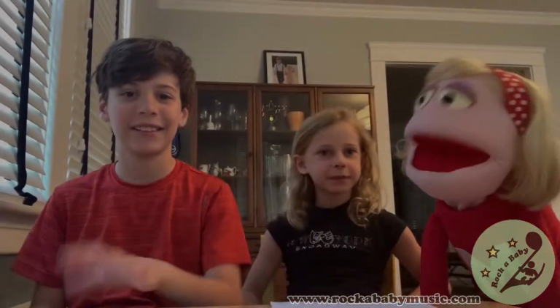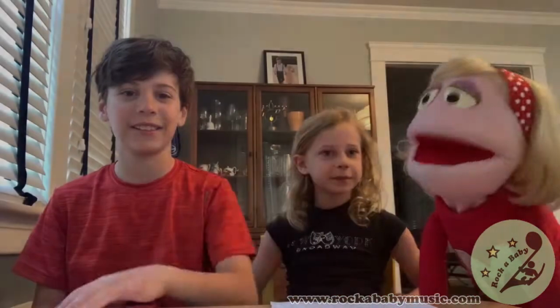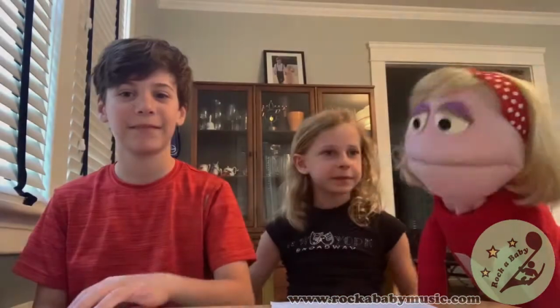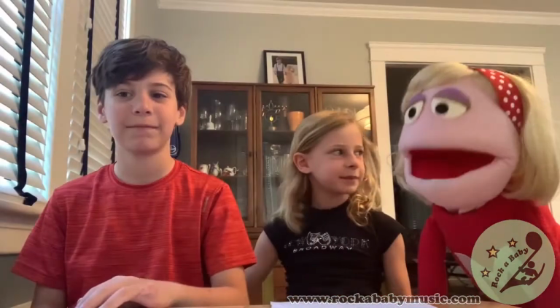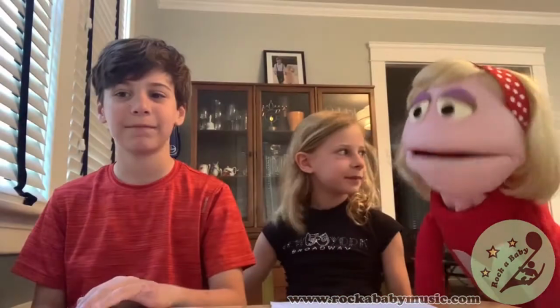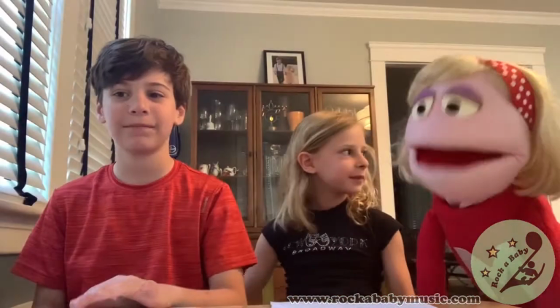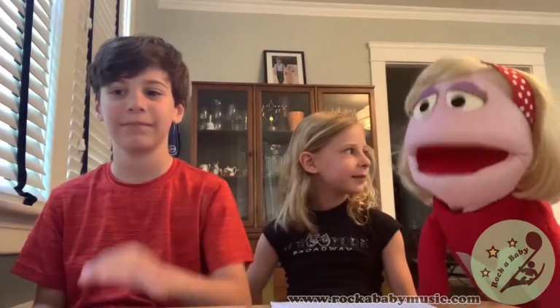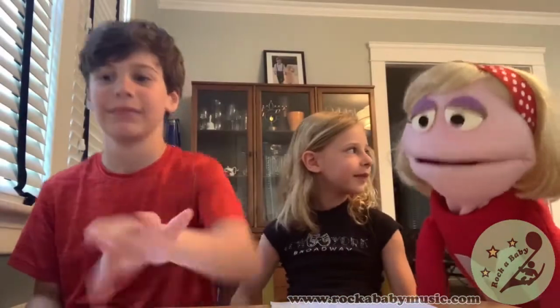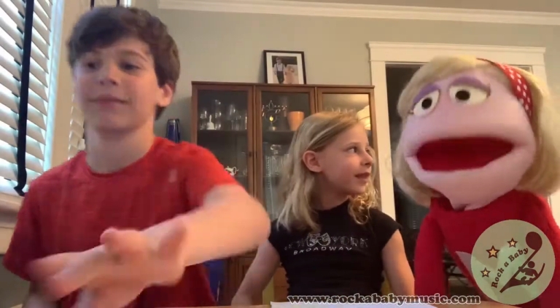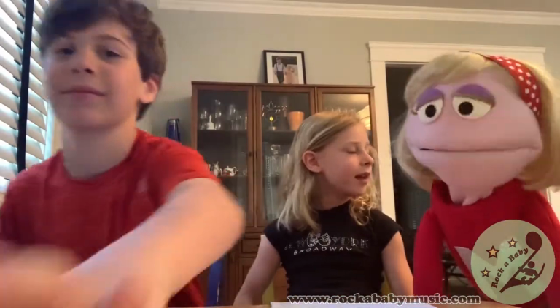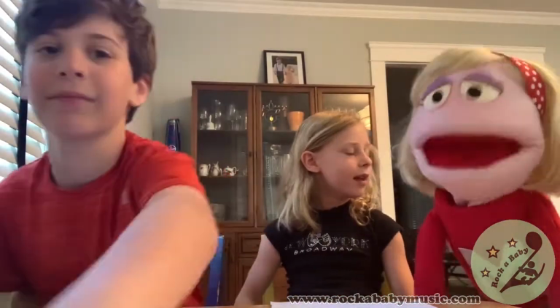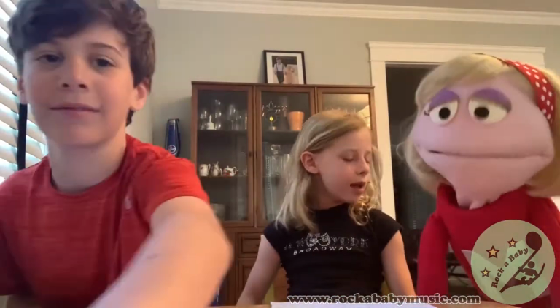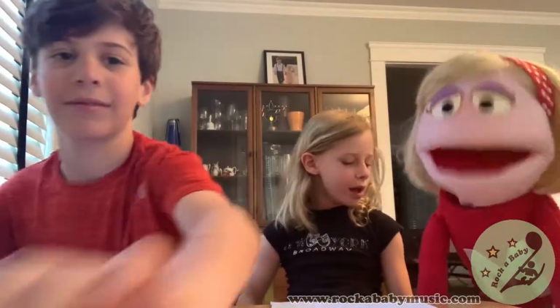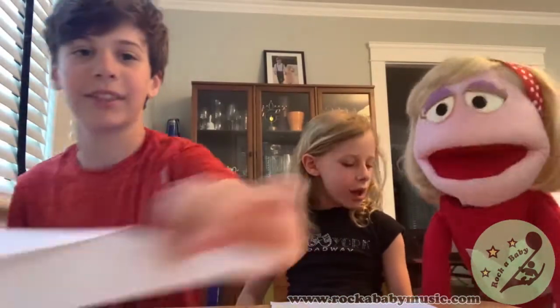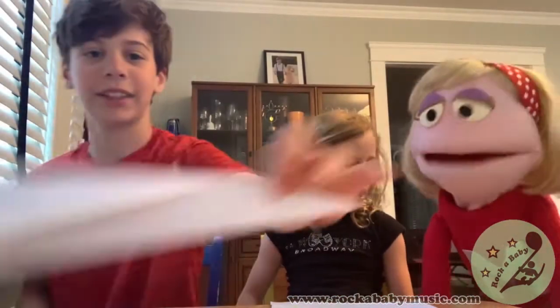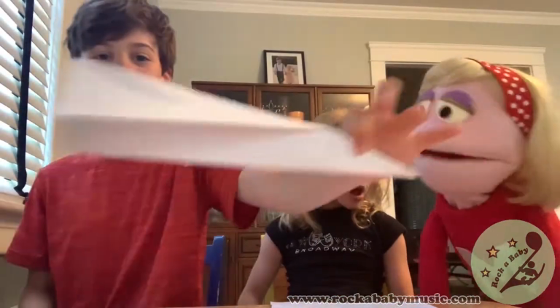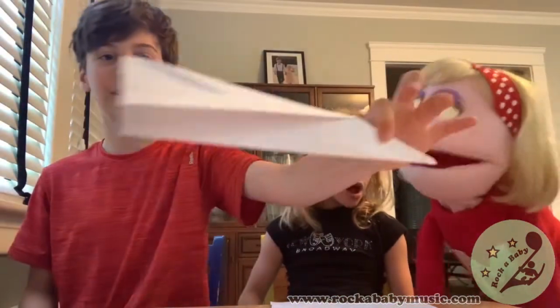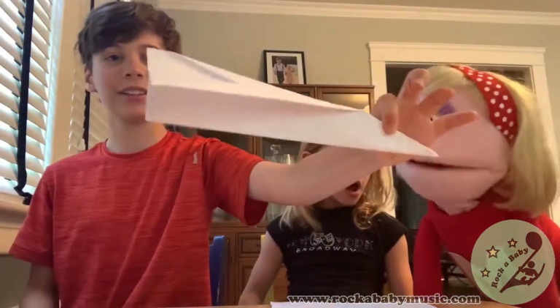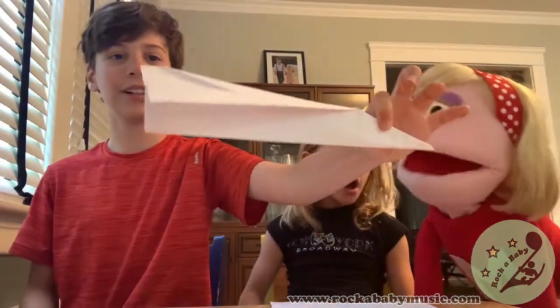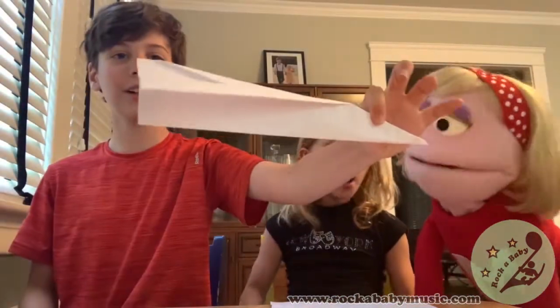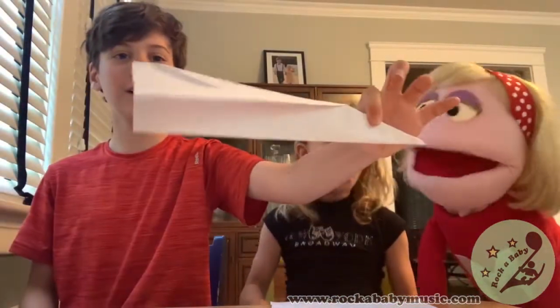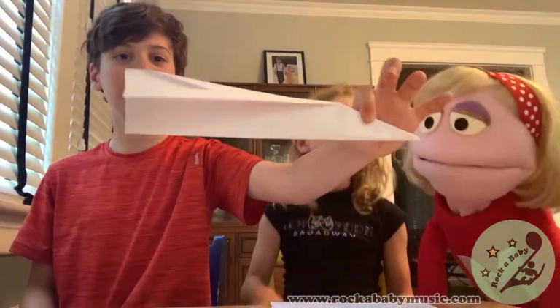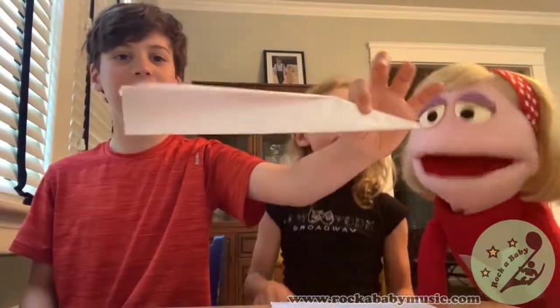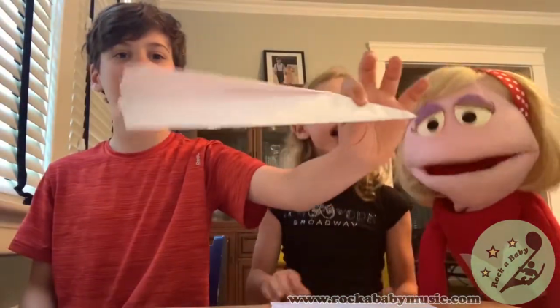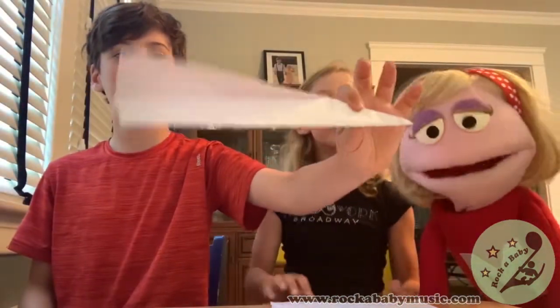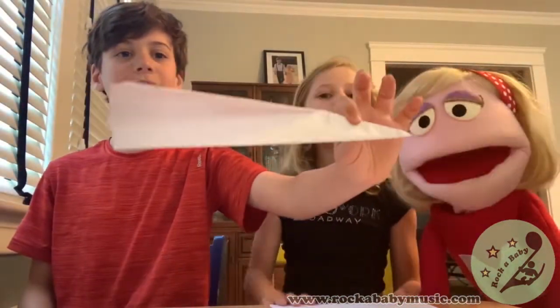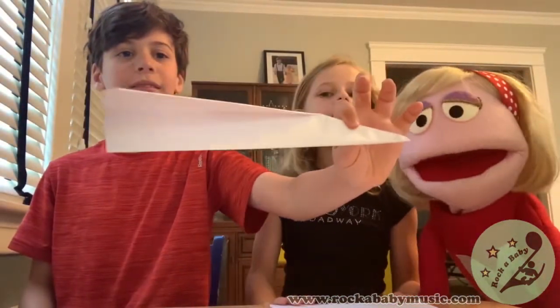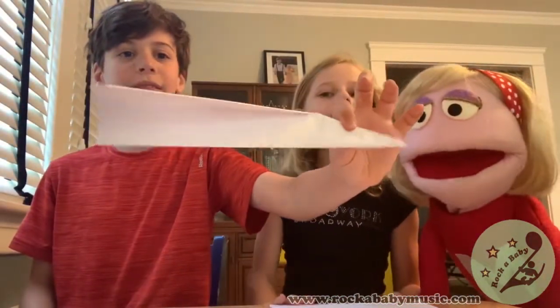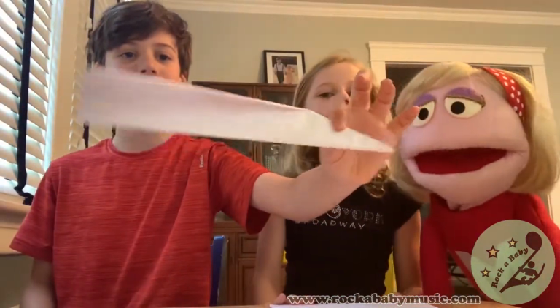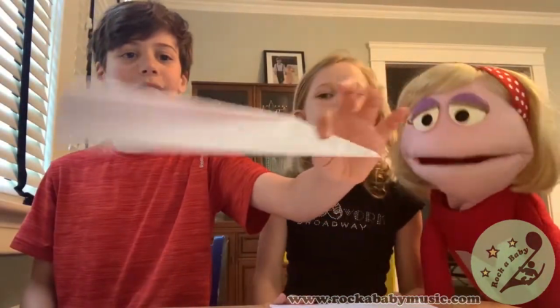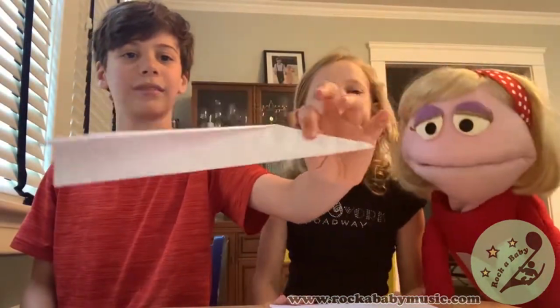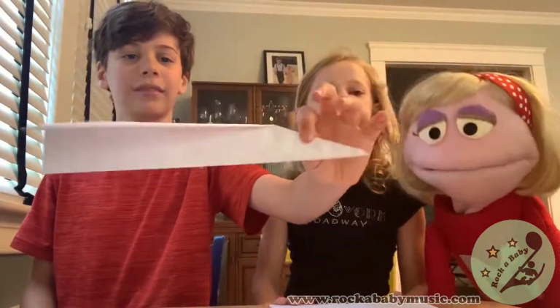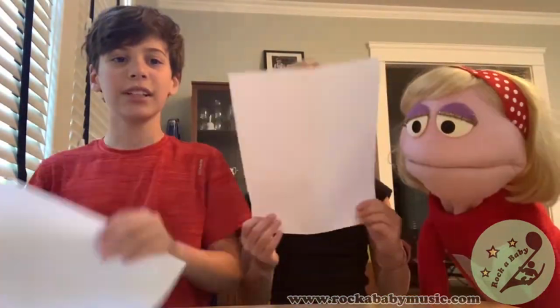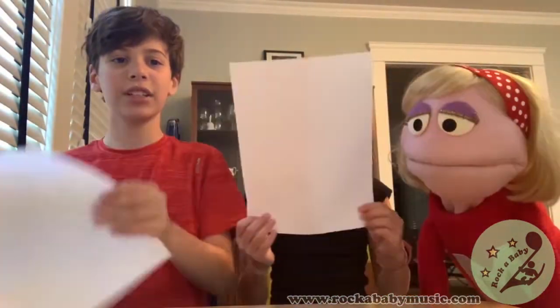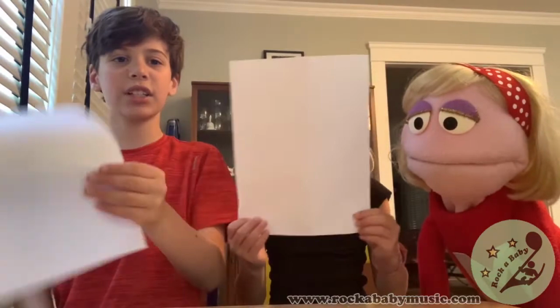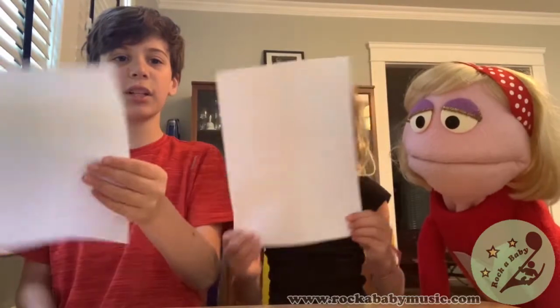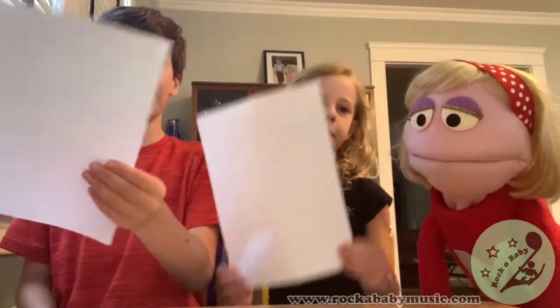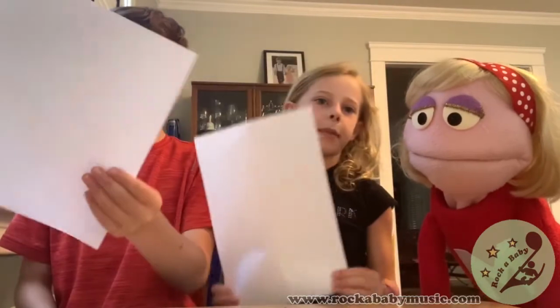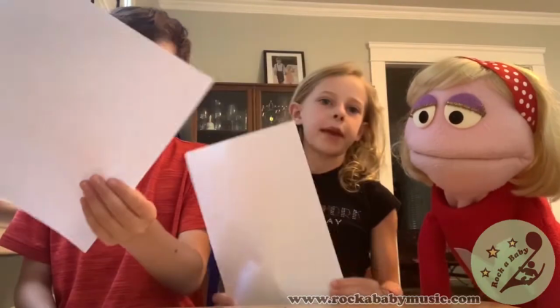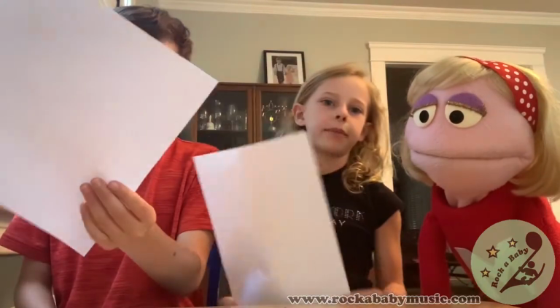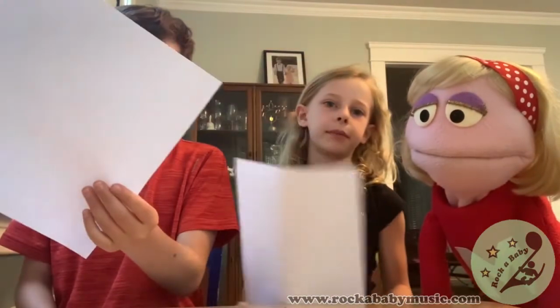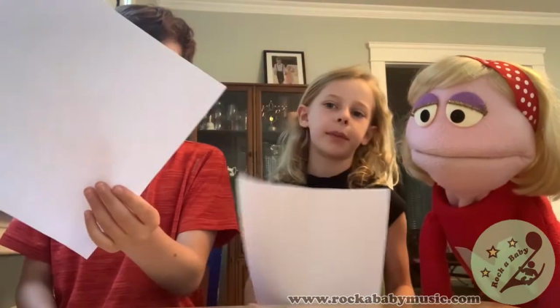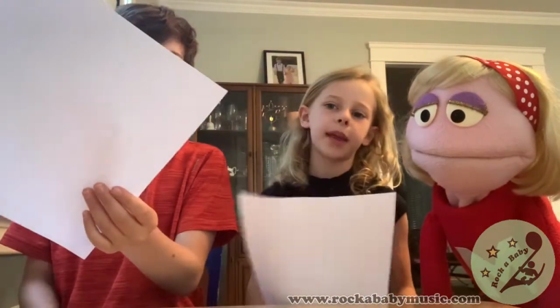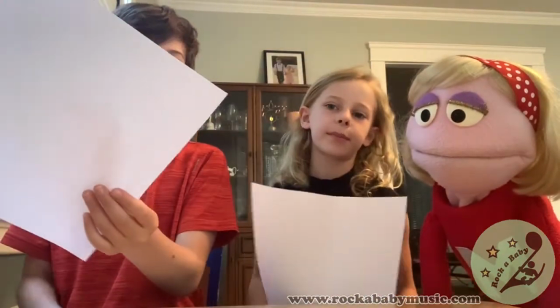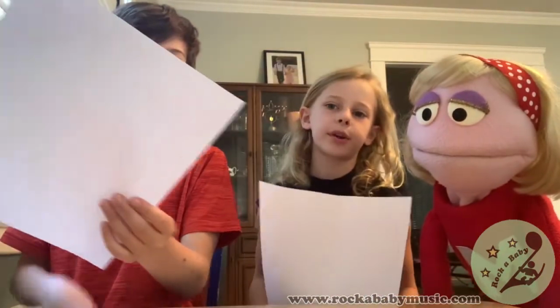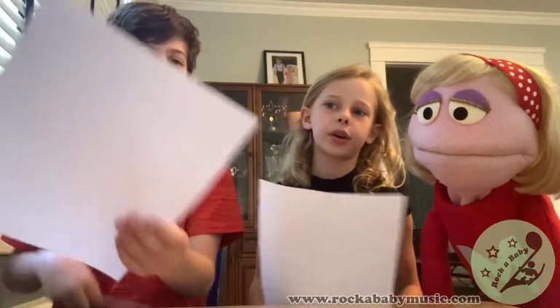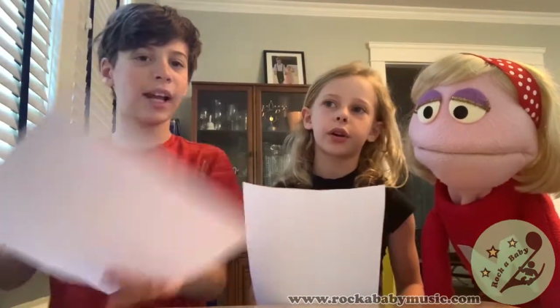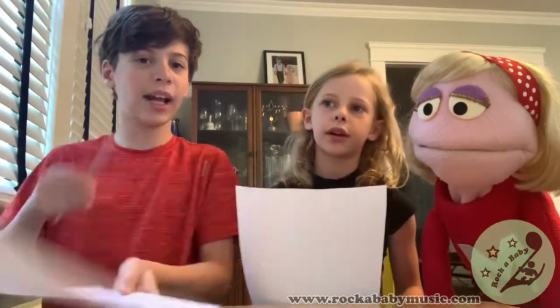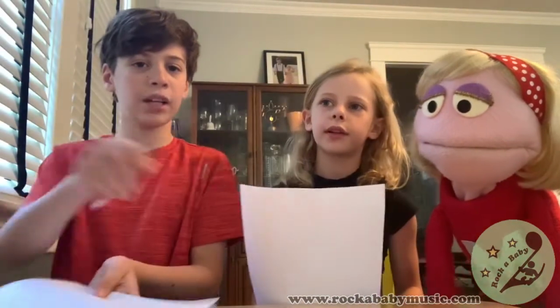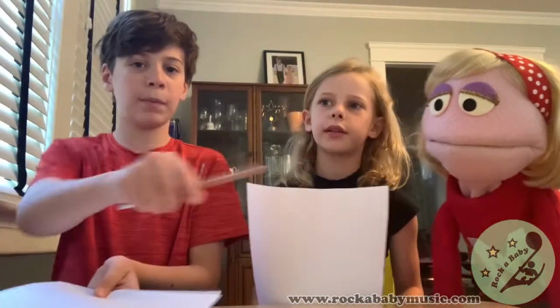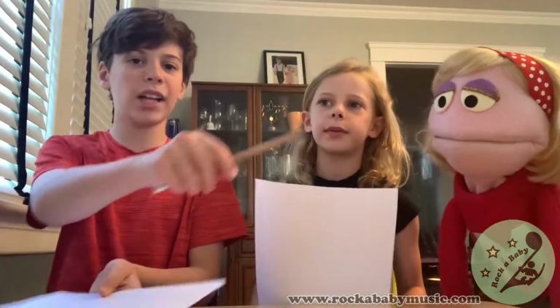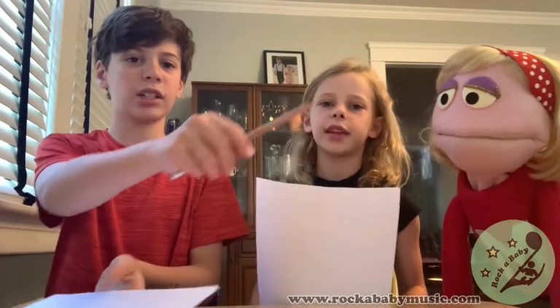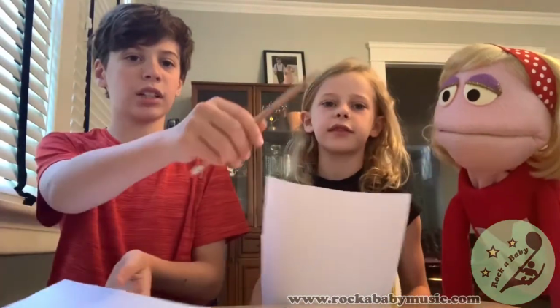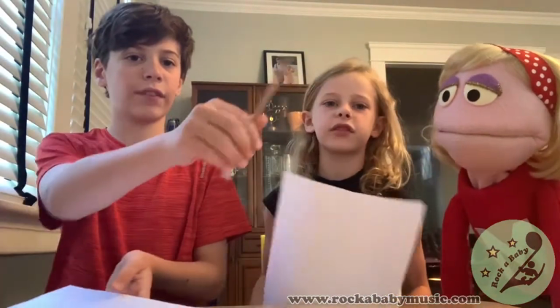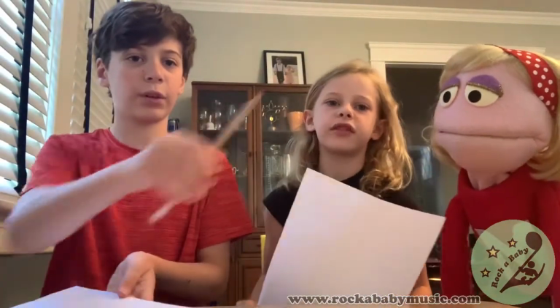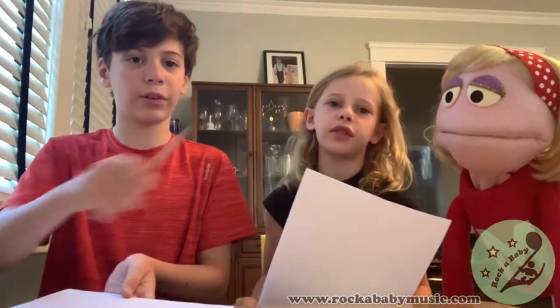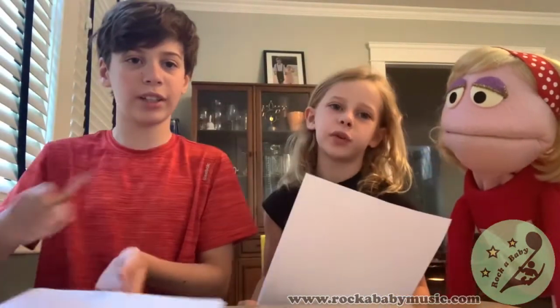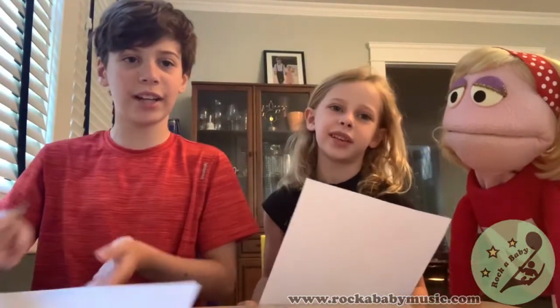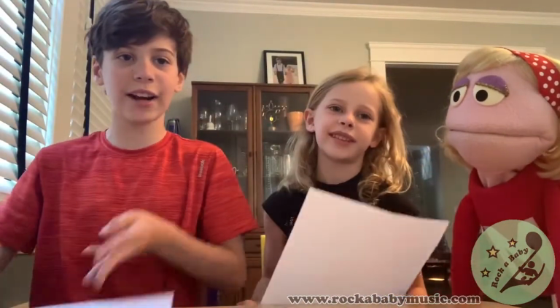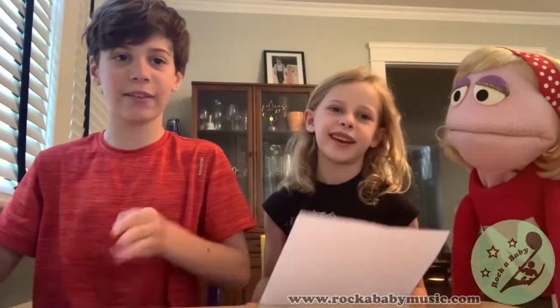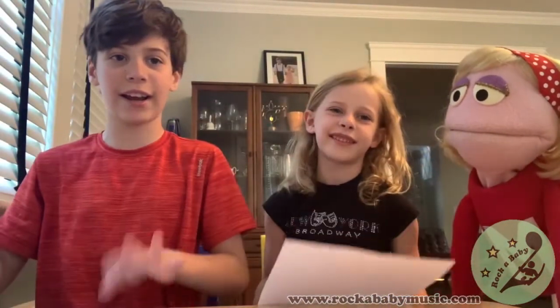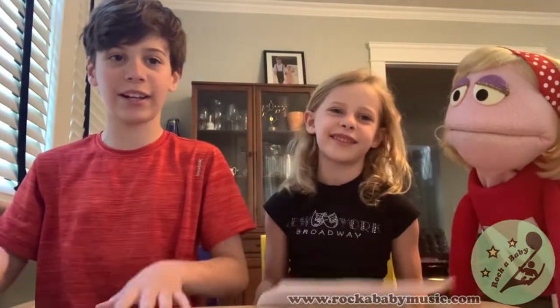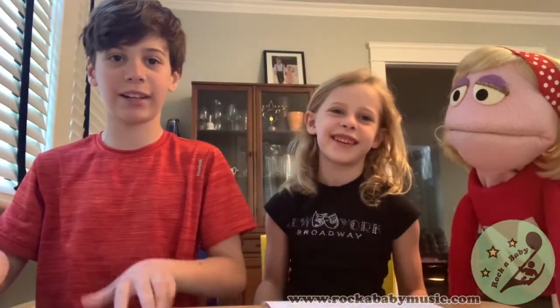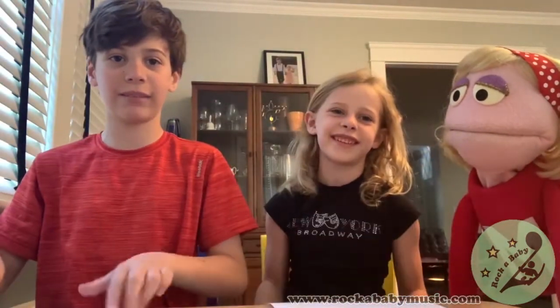Paper airplanes! Can you show me an example? Just a piece of paper and a pencil if you want to decorate it.